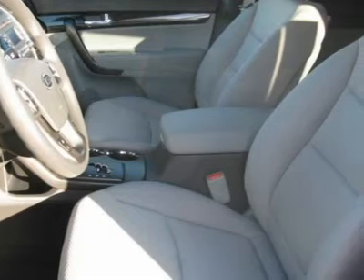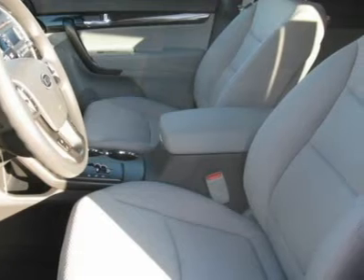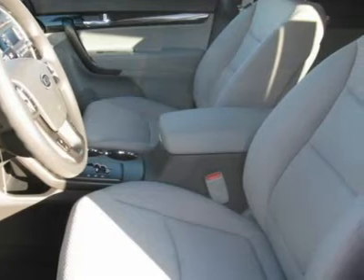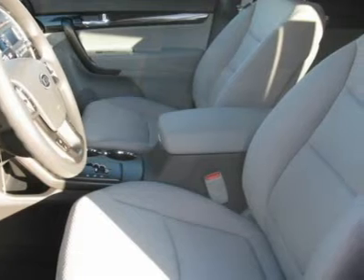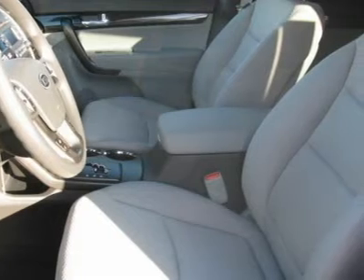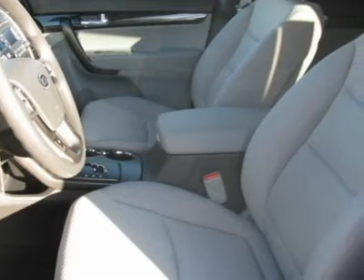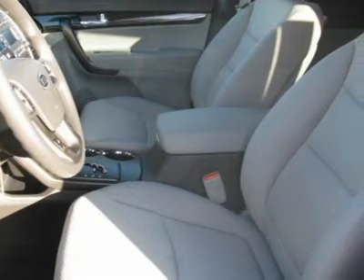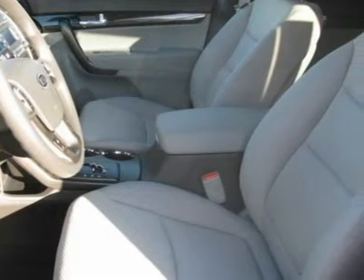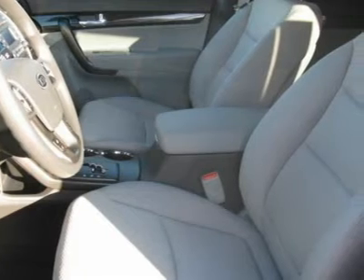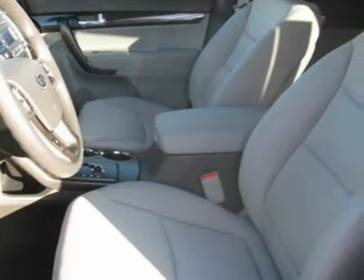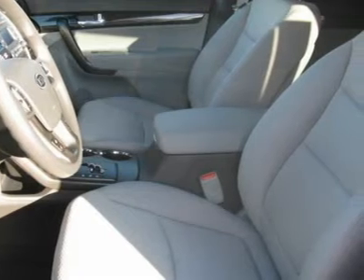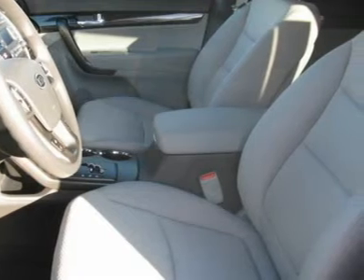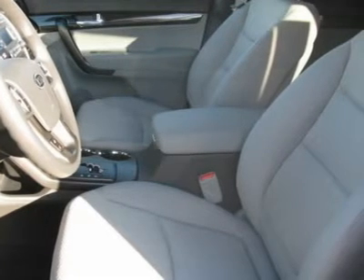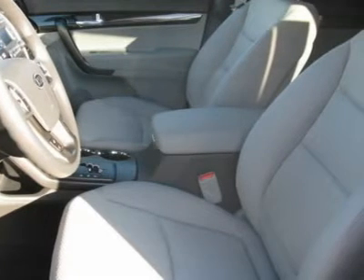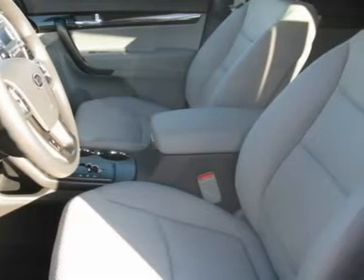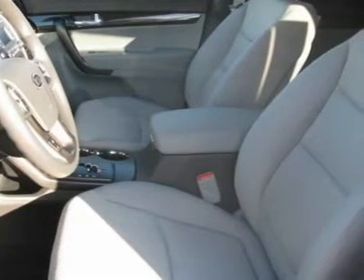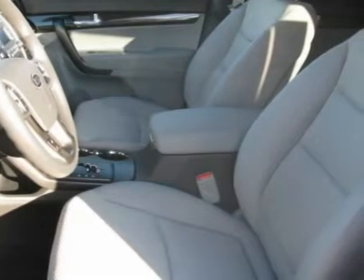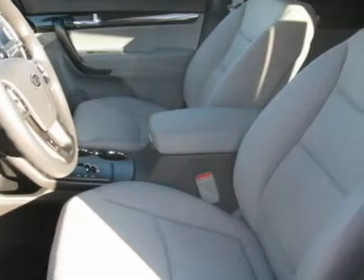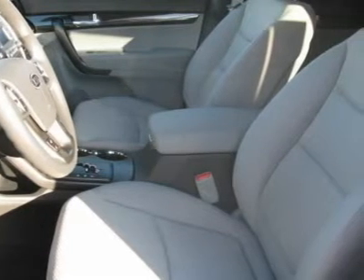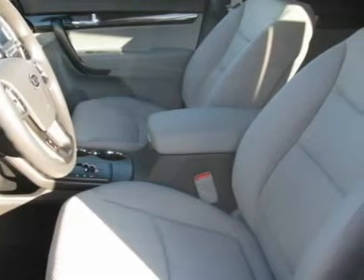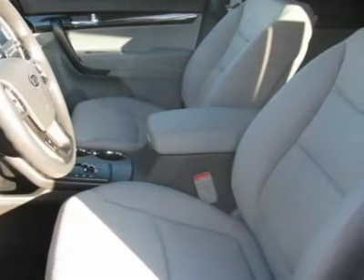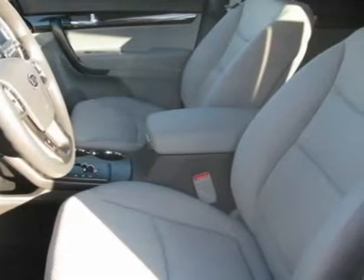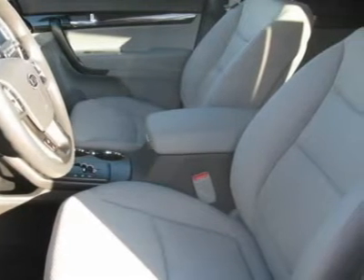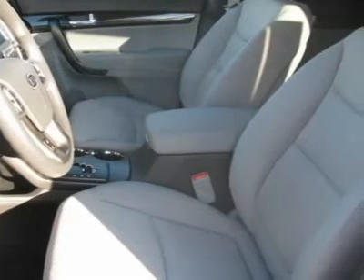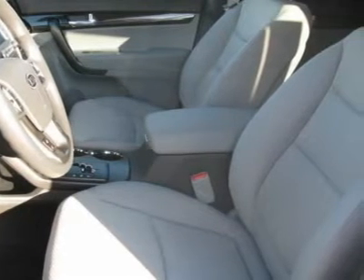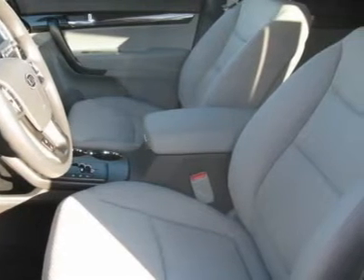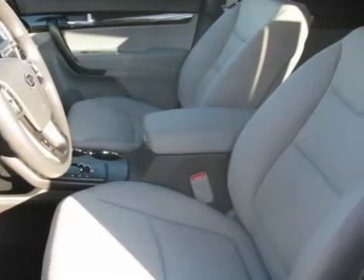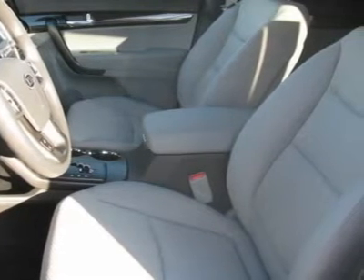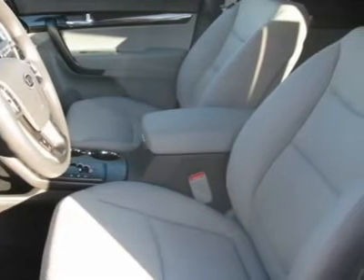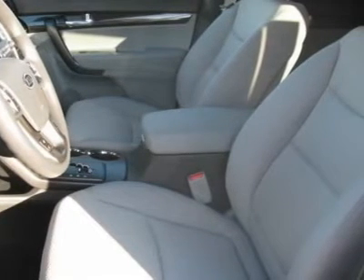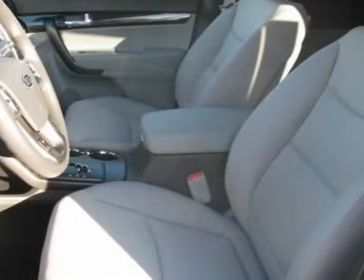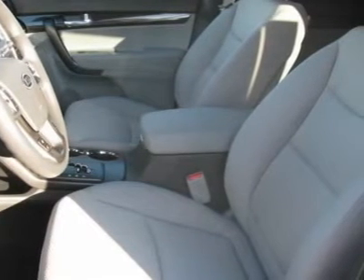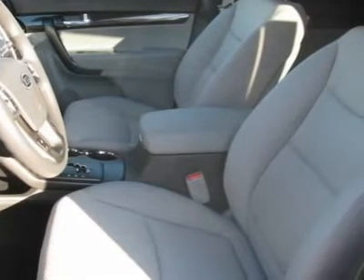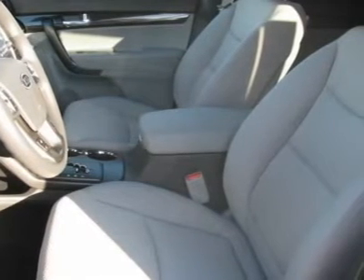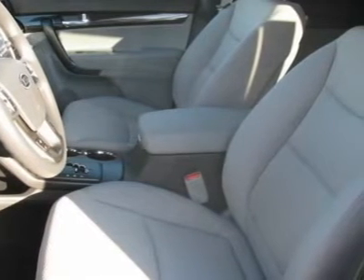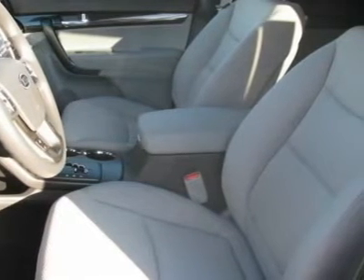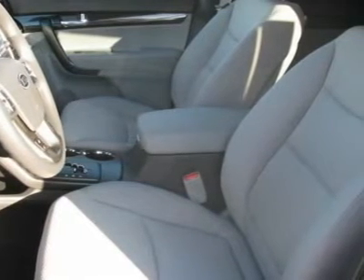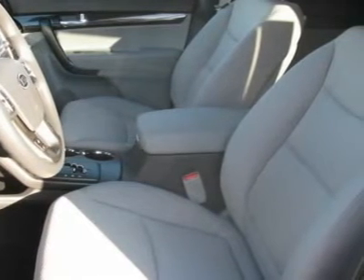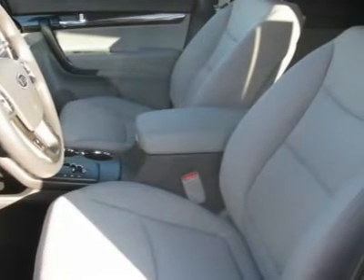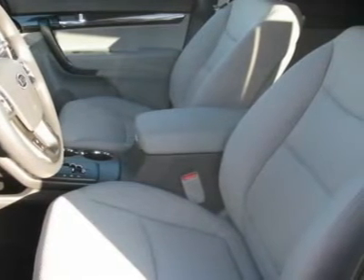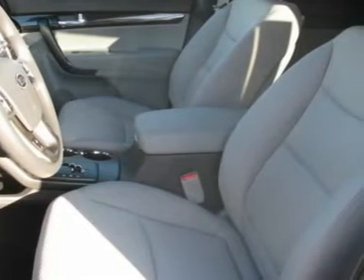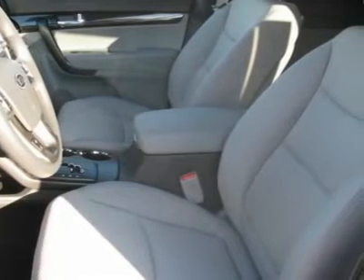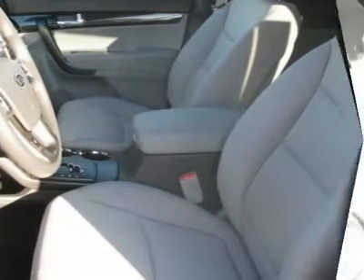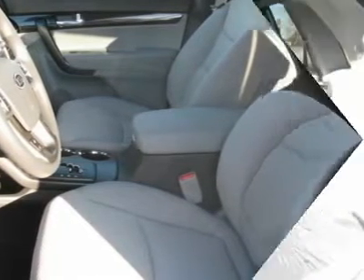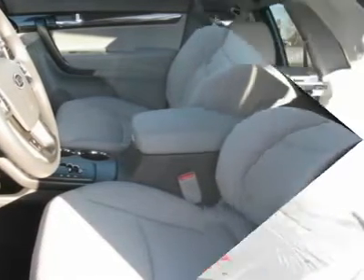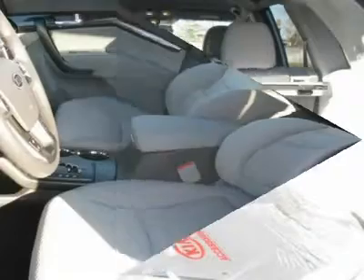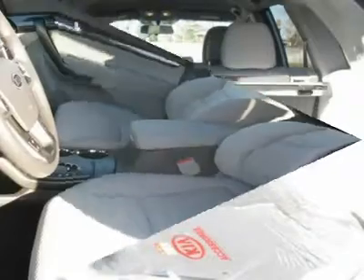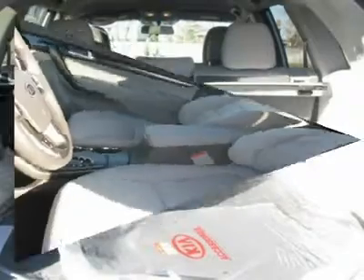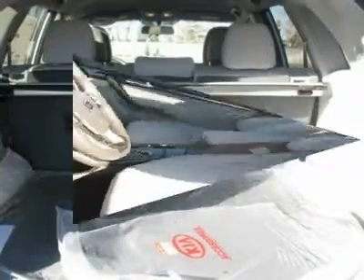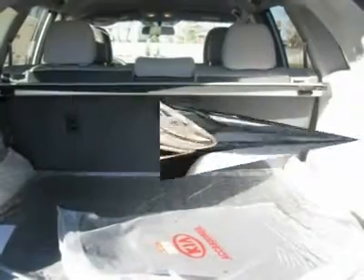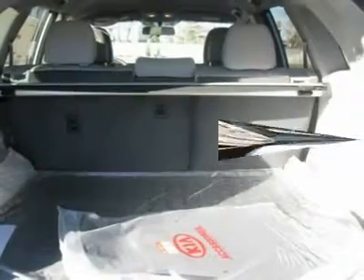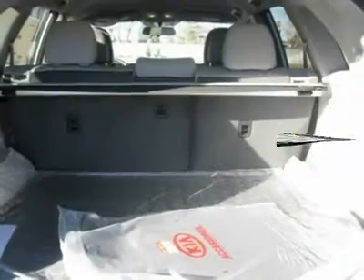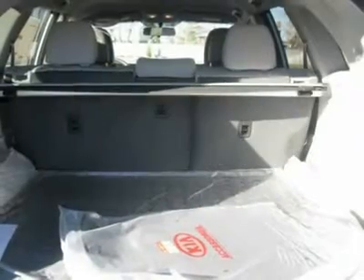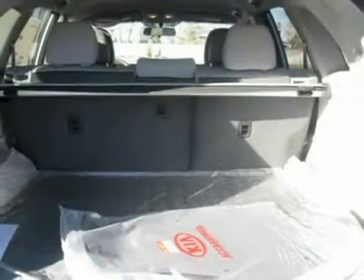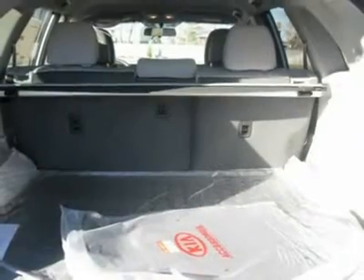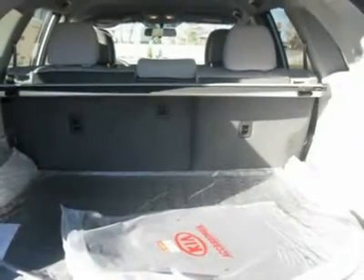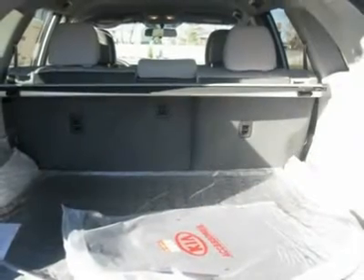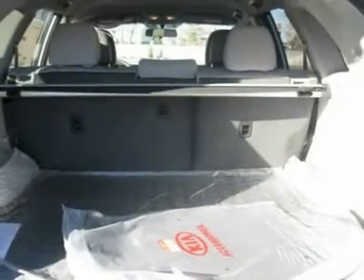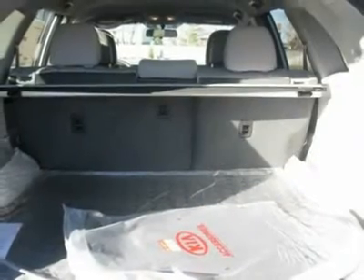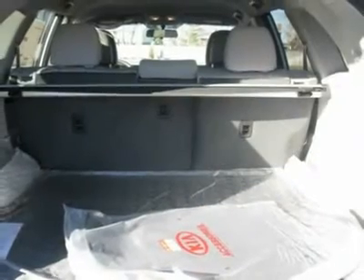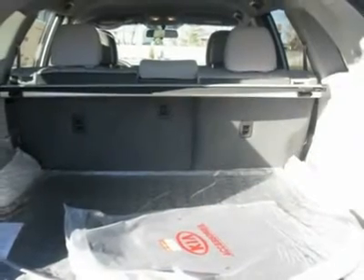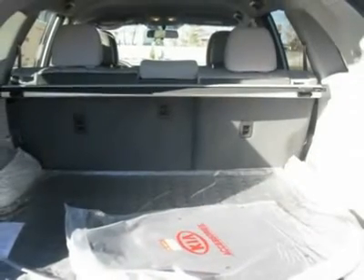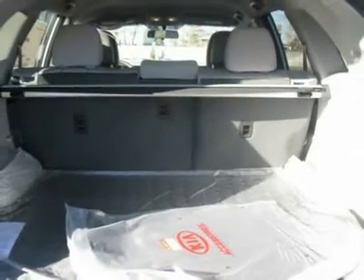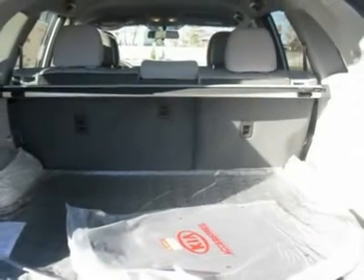Cloth seats. Bucket seats. Cruise control. Adjustable steering wheel. Steering wheel controls.